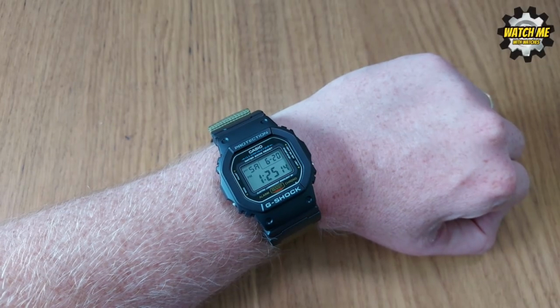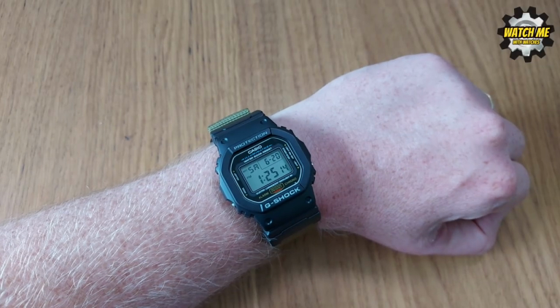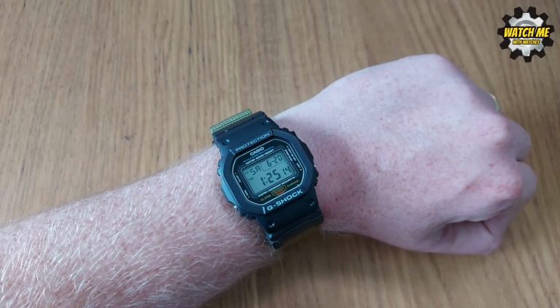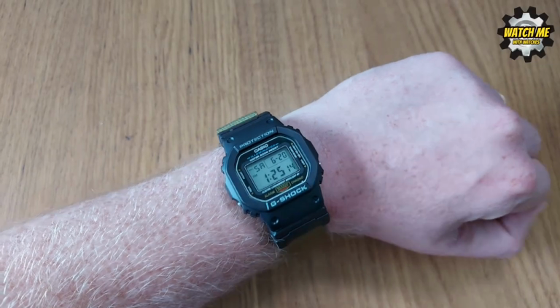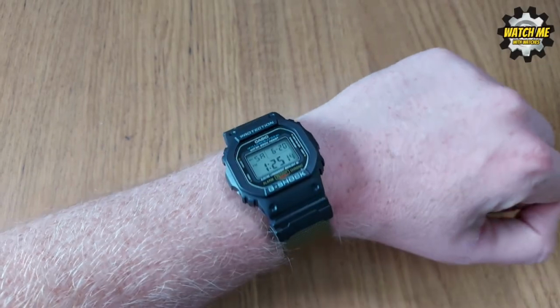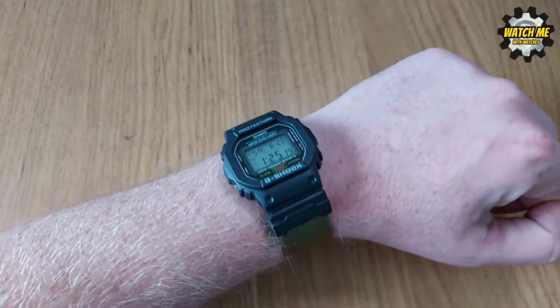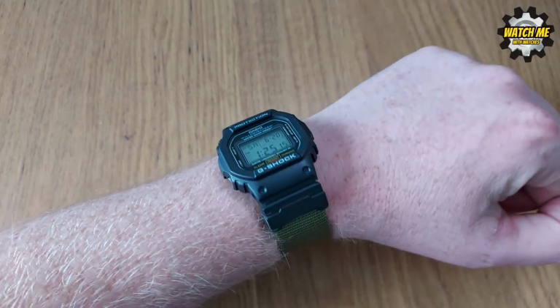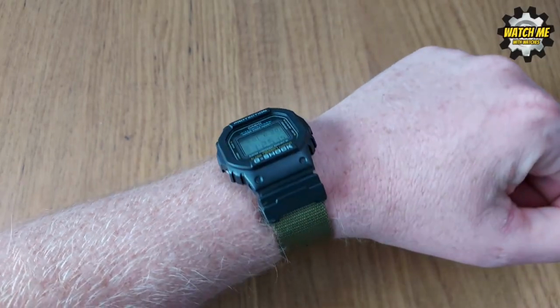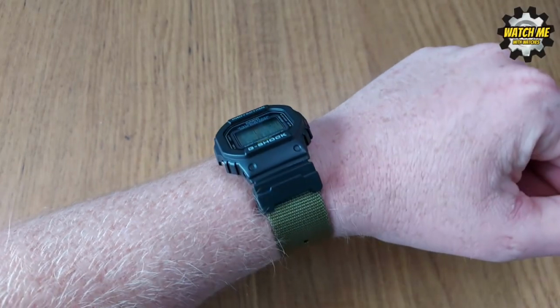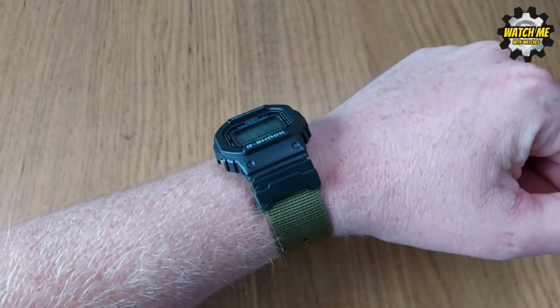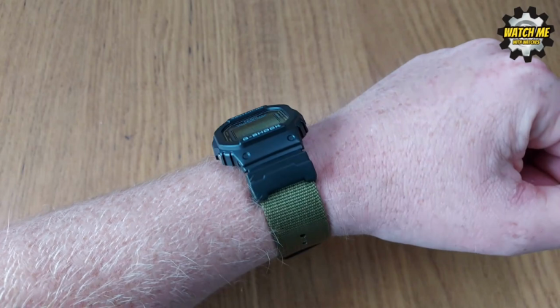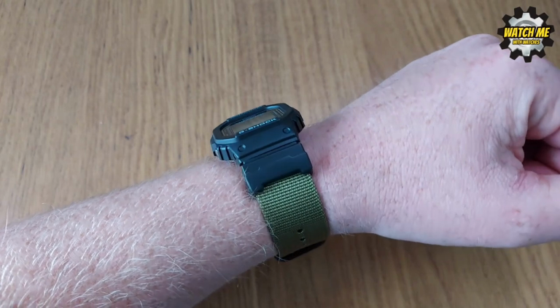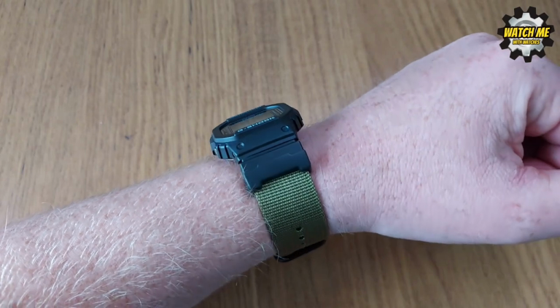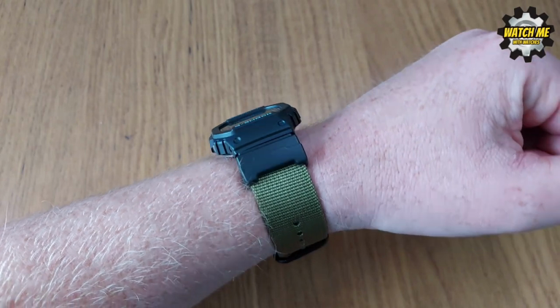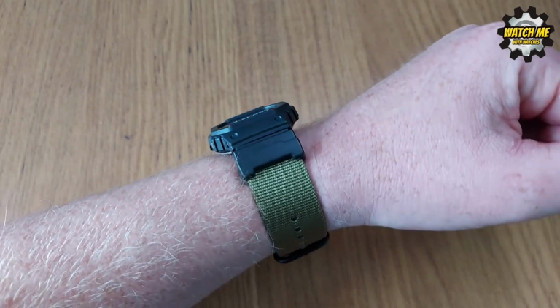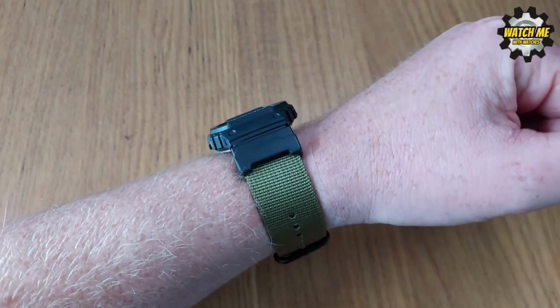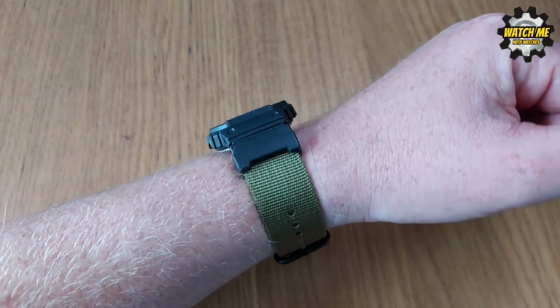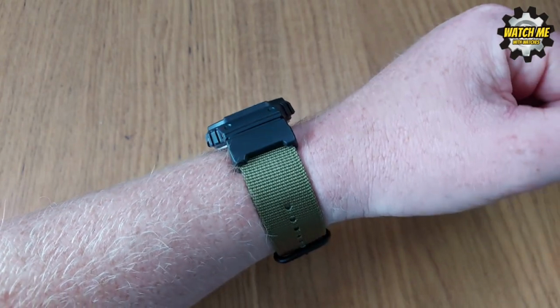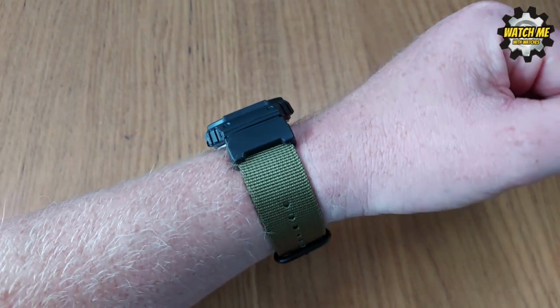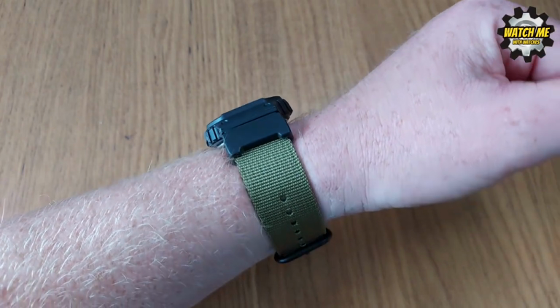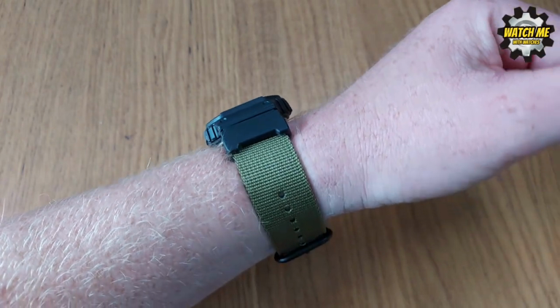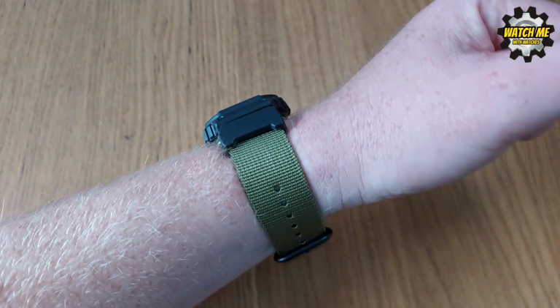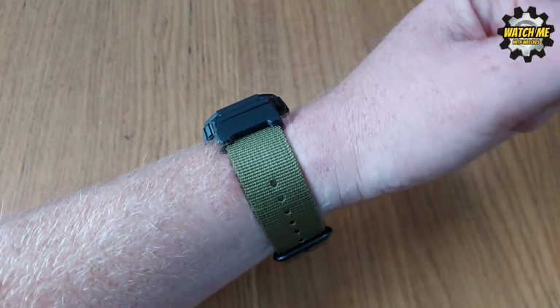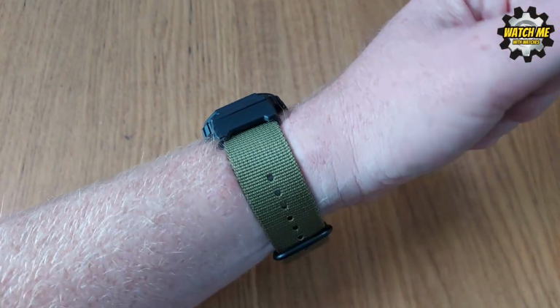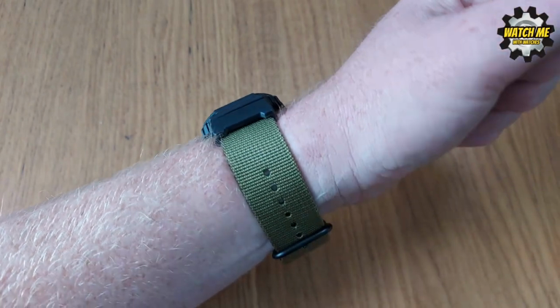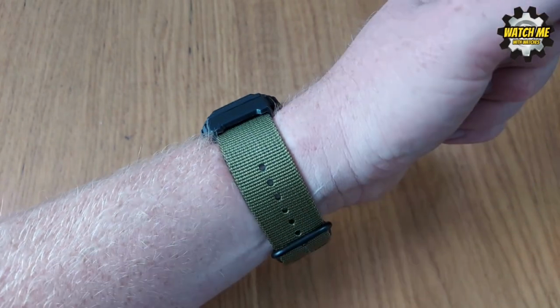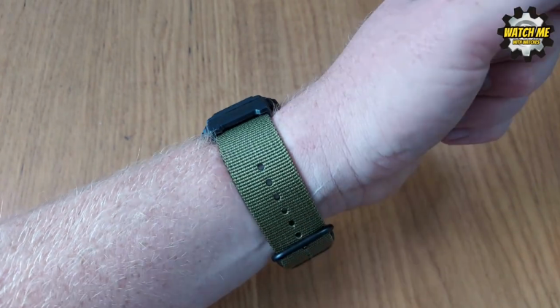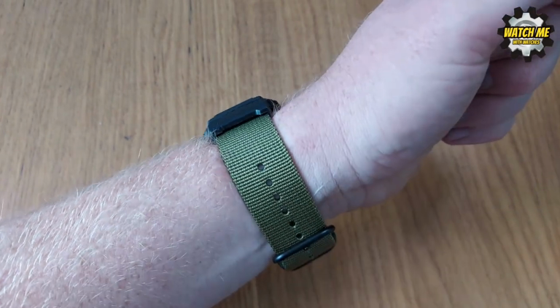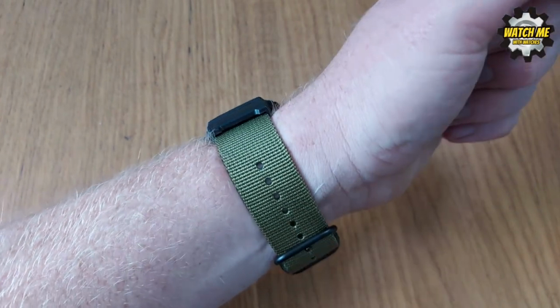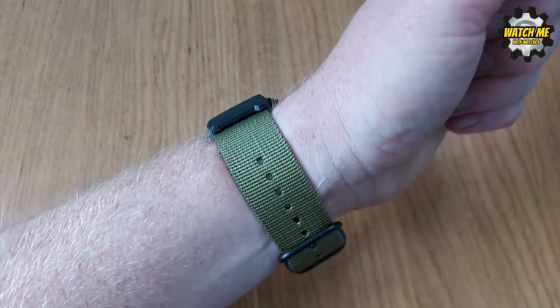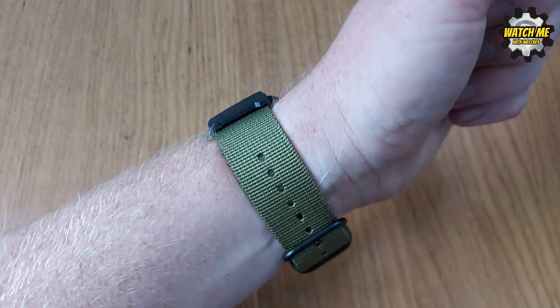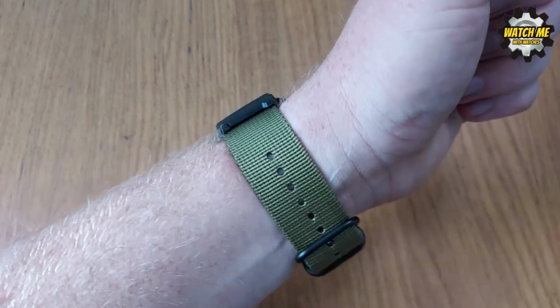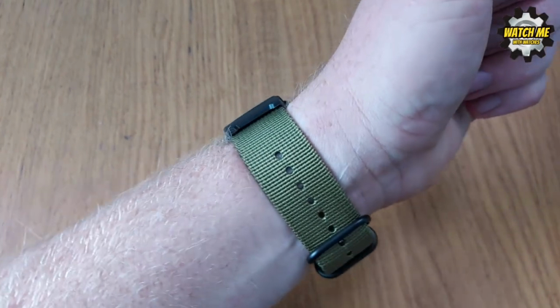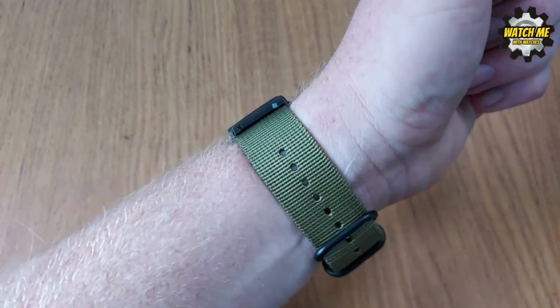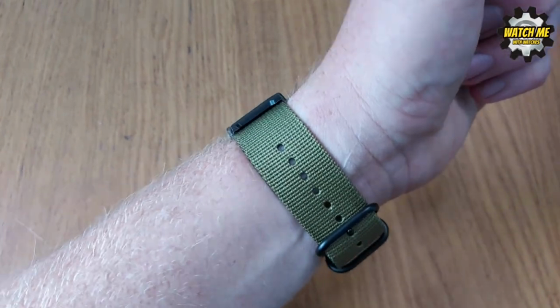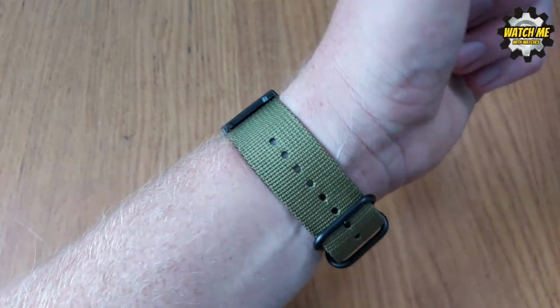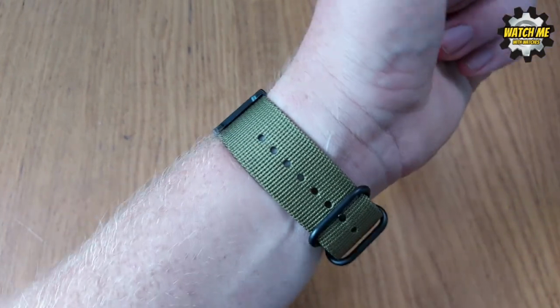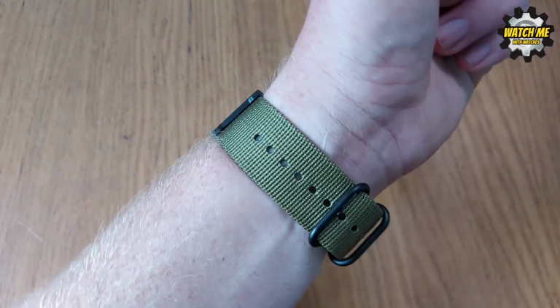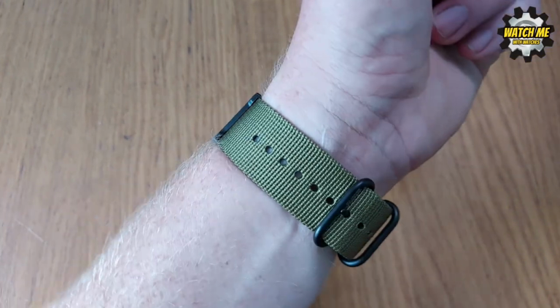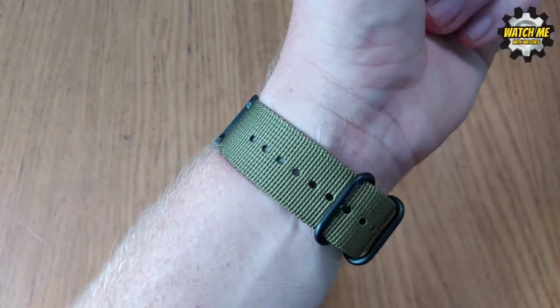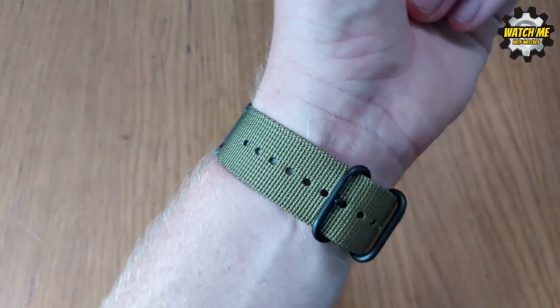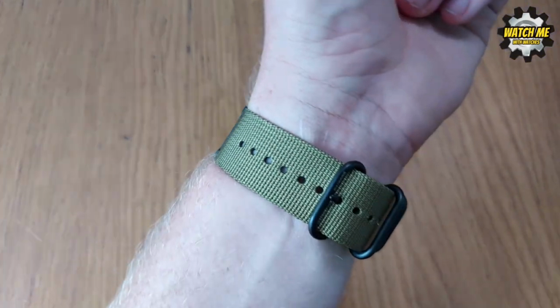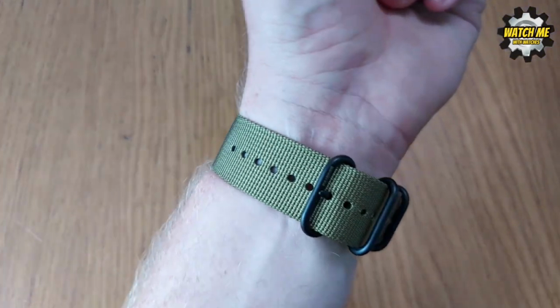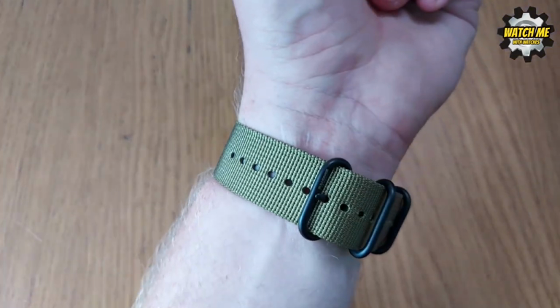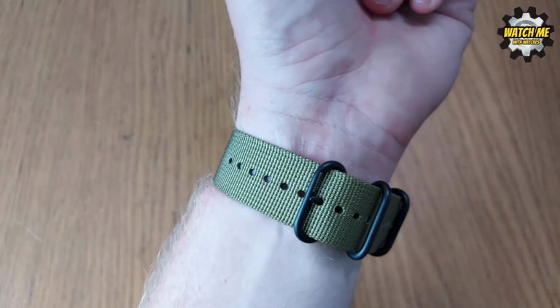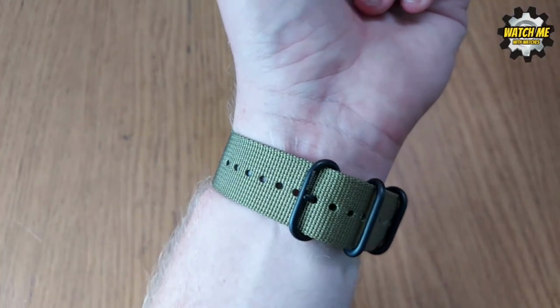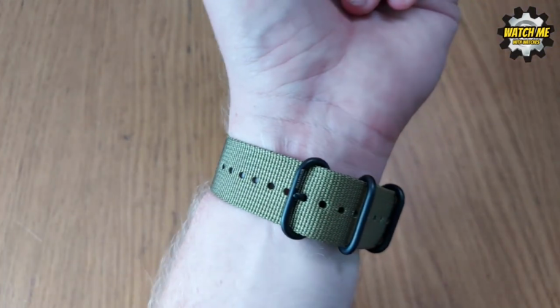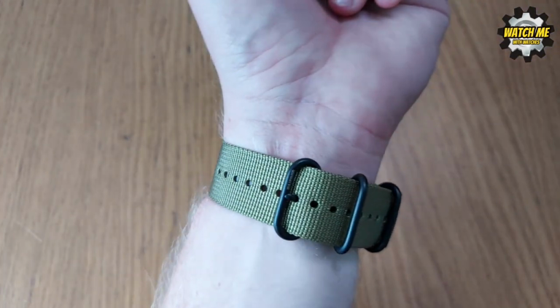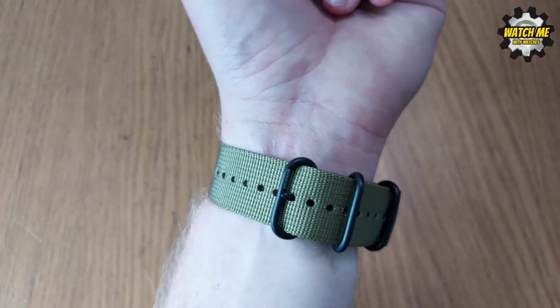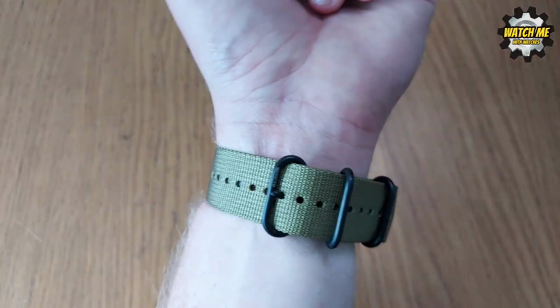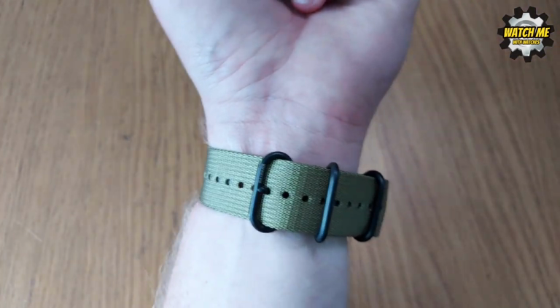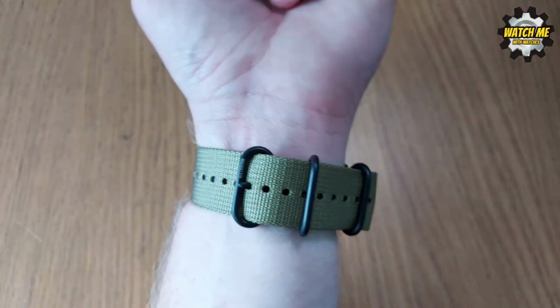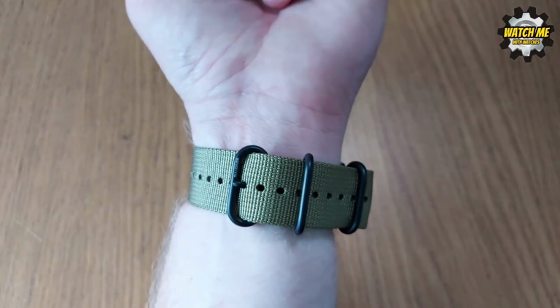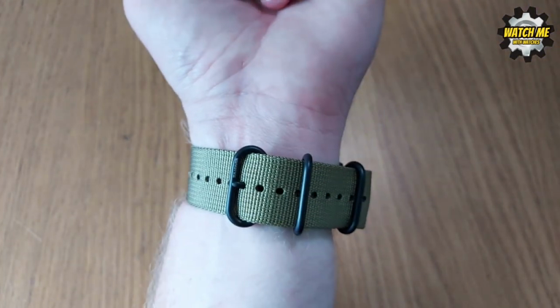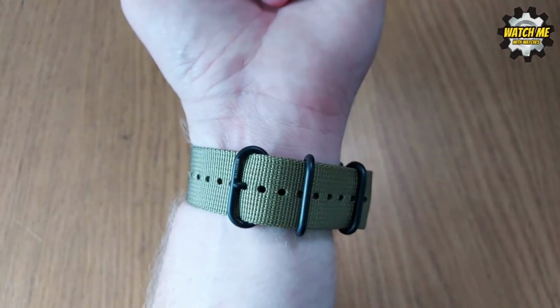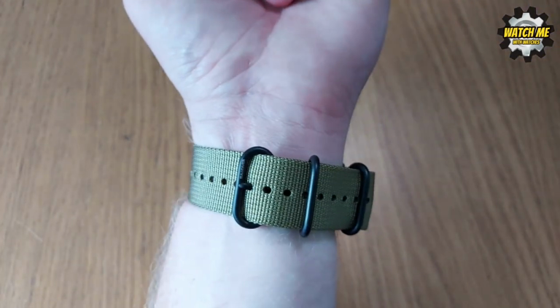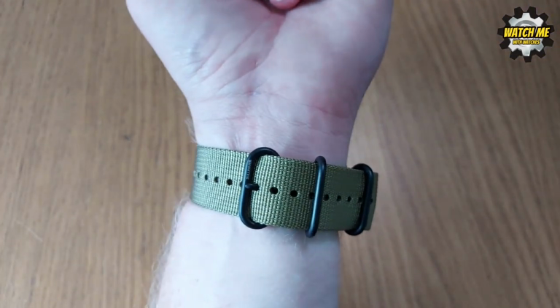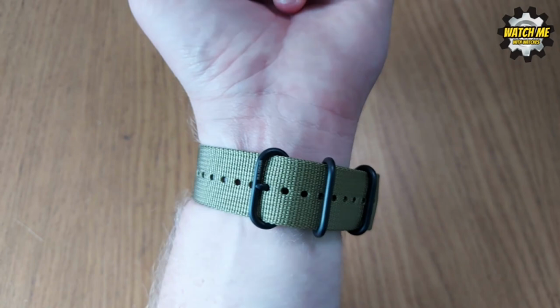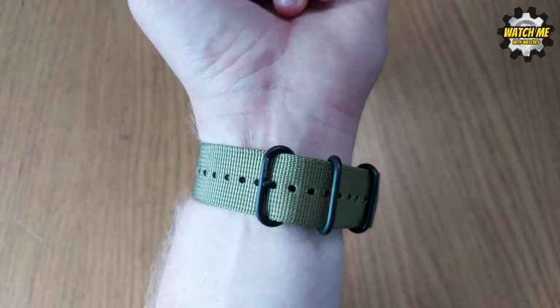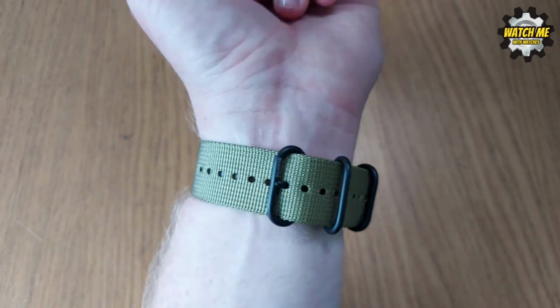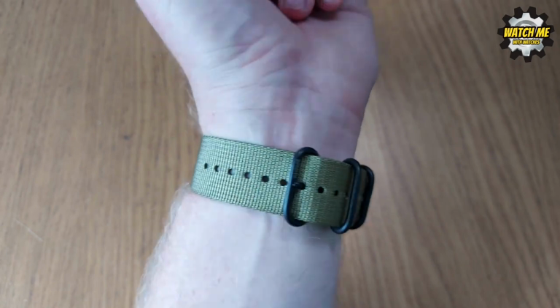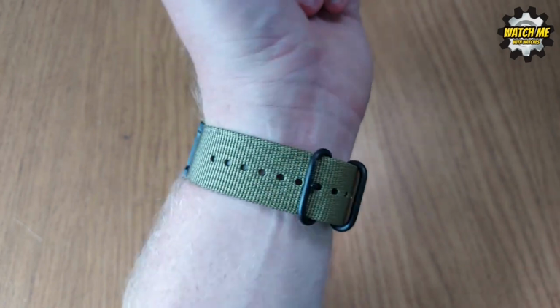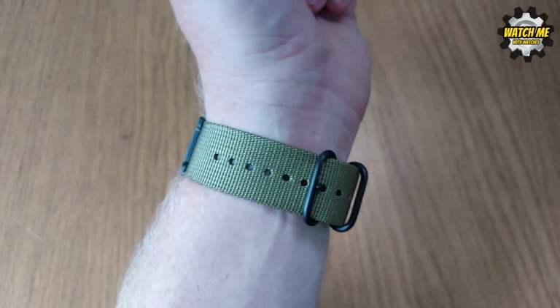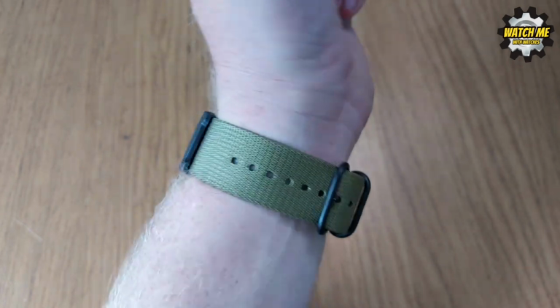There we are — it's on my wrist, and I'm very happy with it. Now for some shots of it in action.